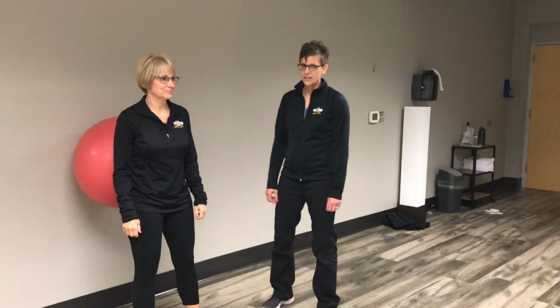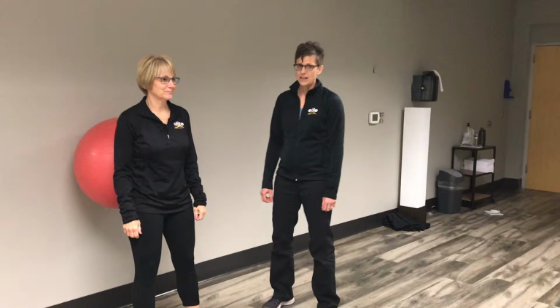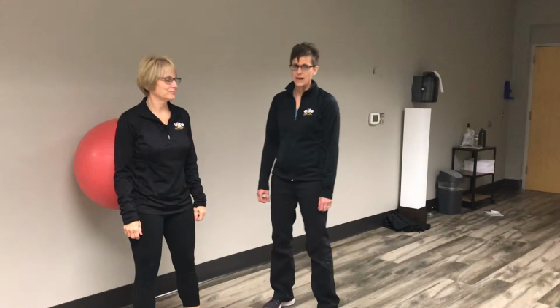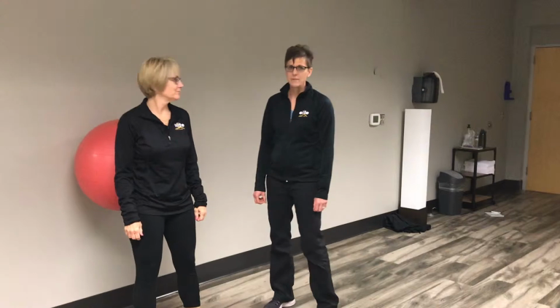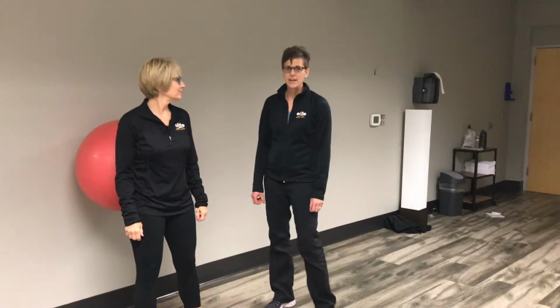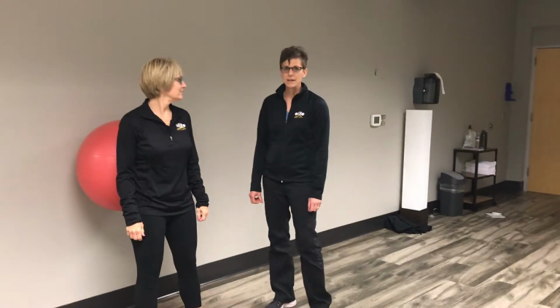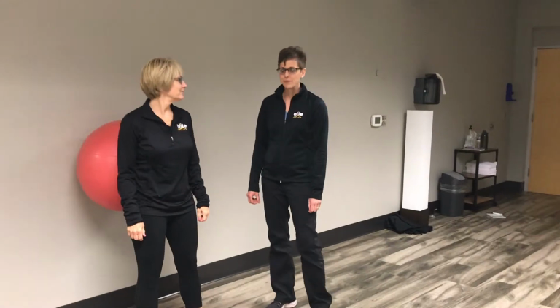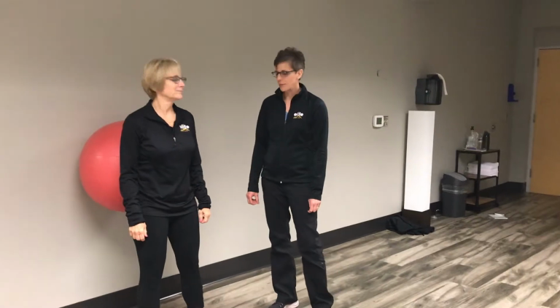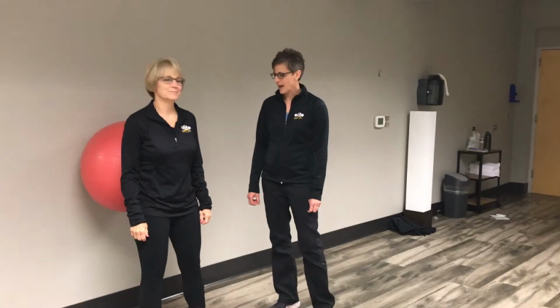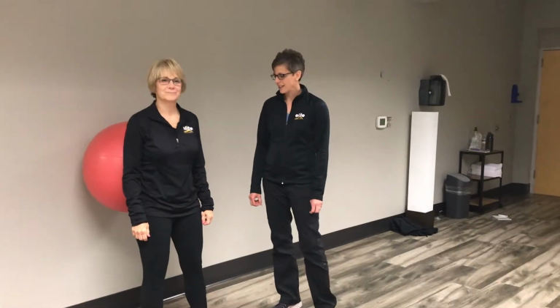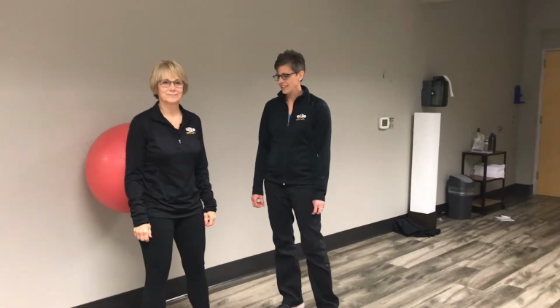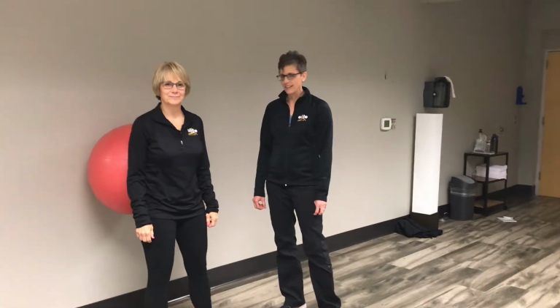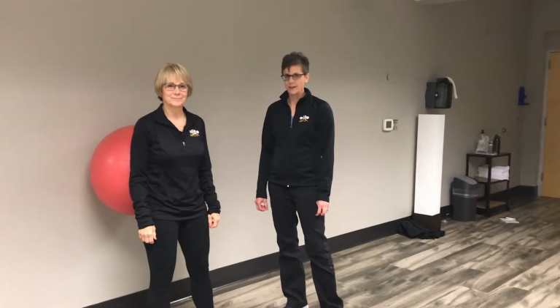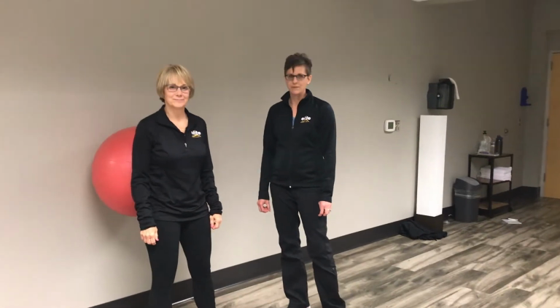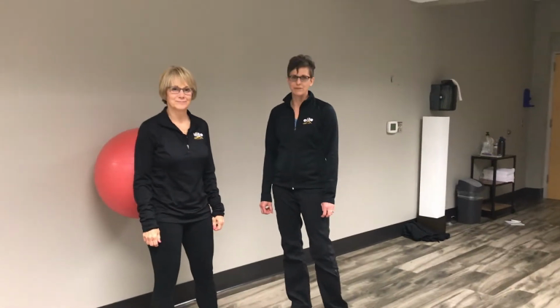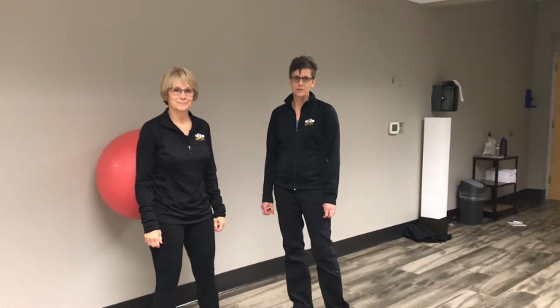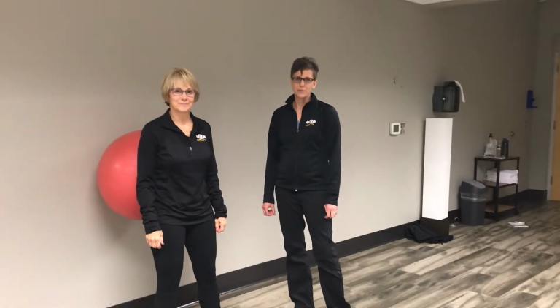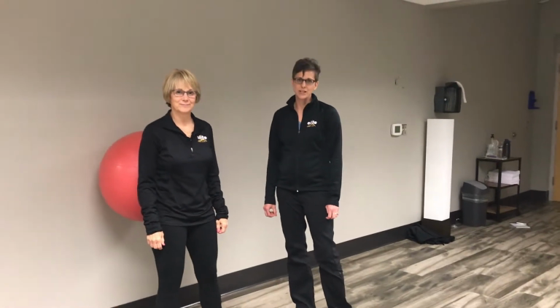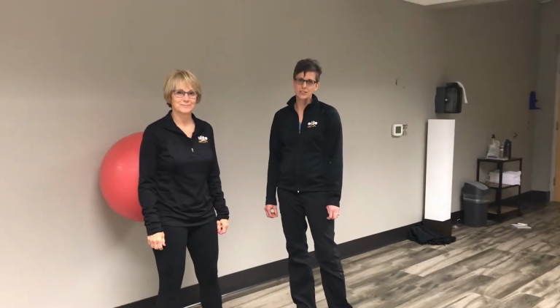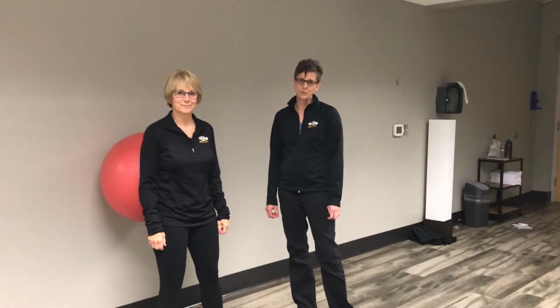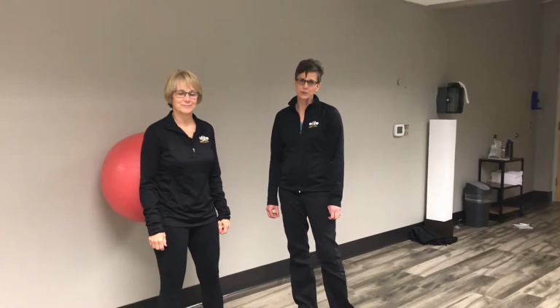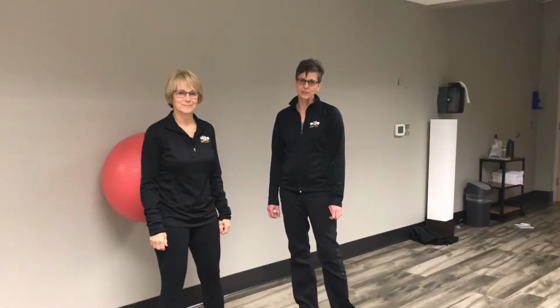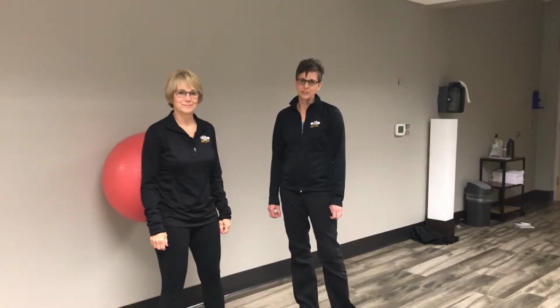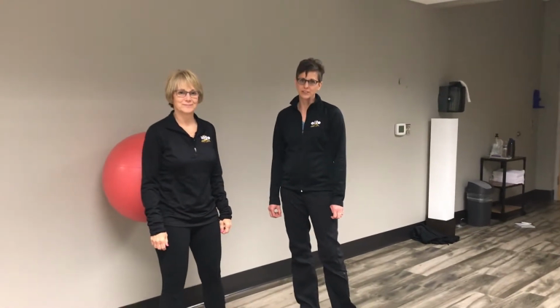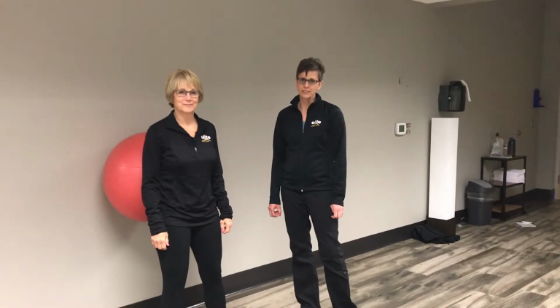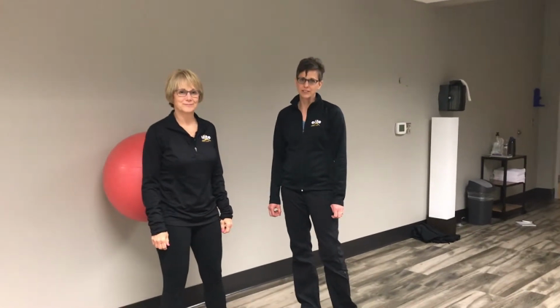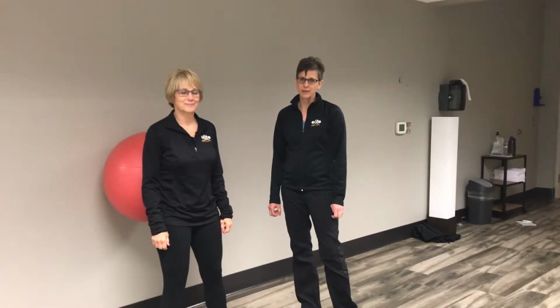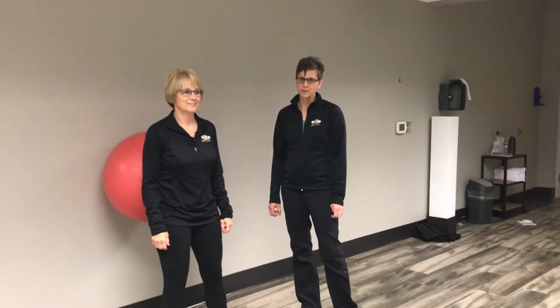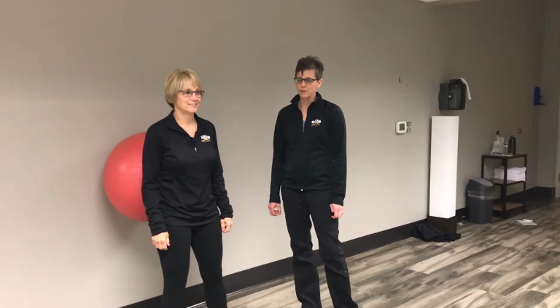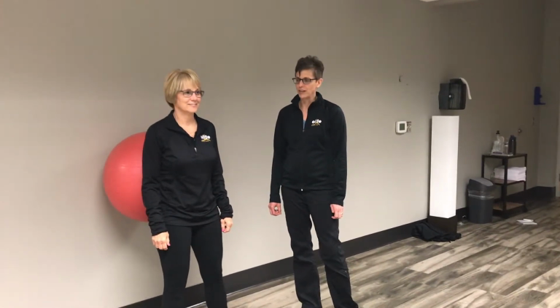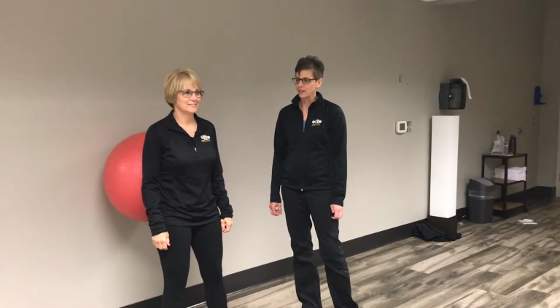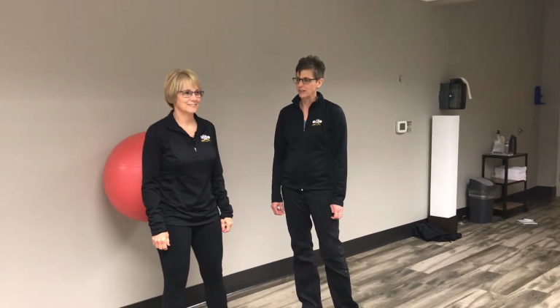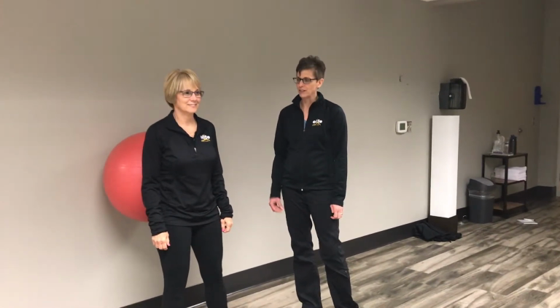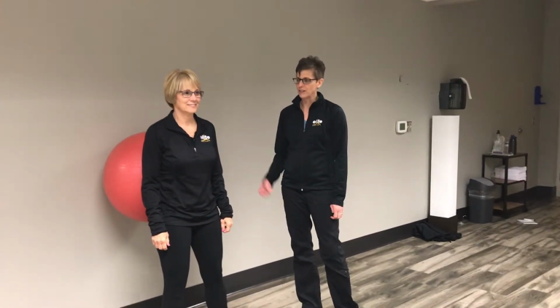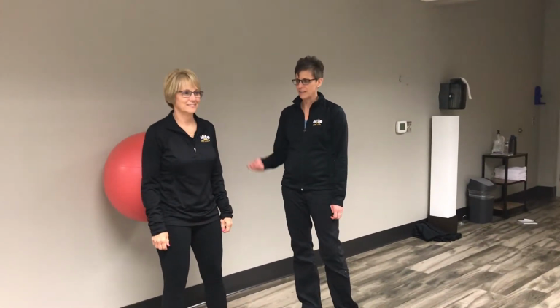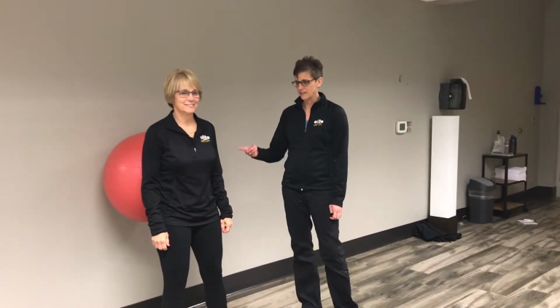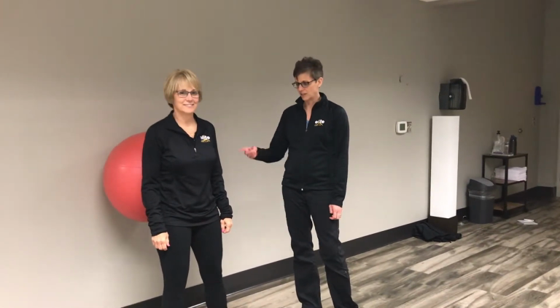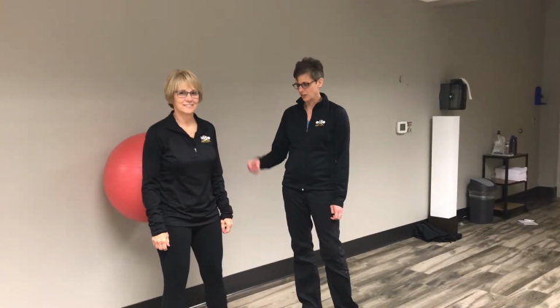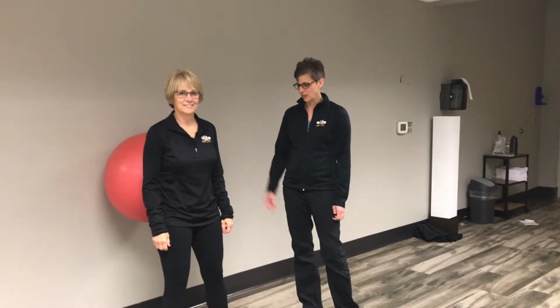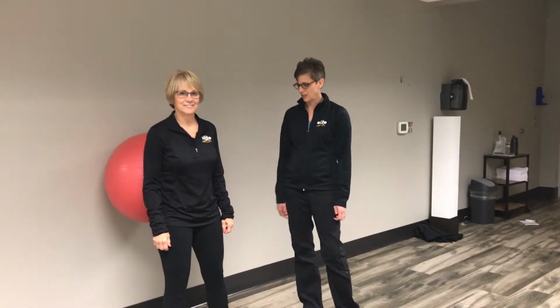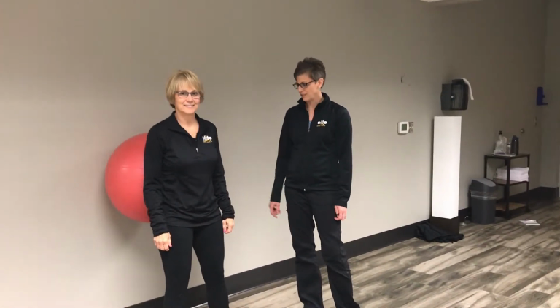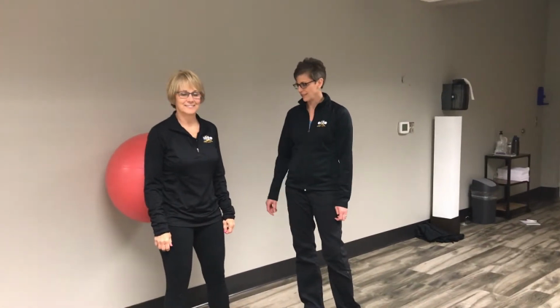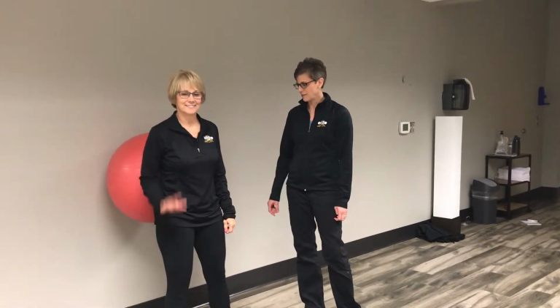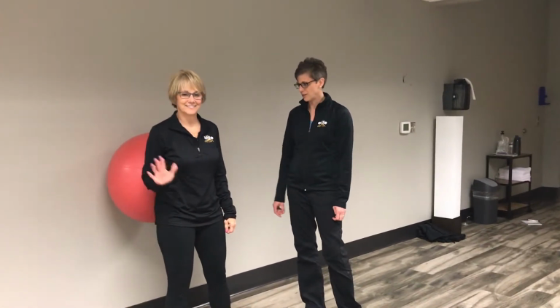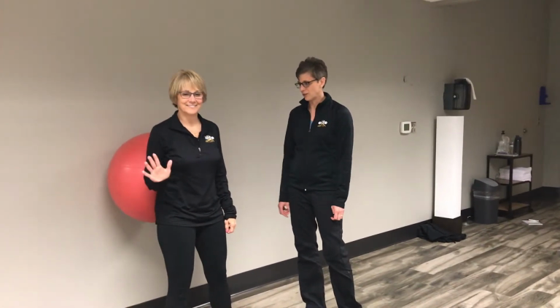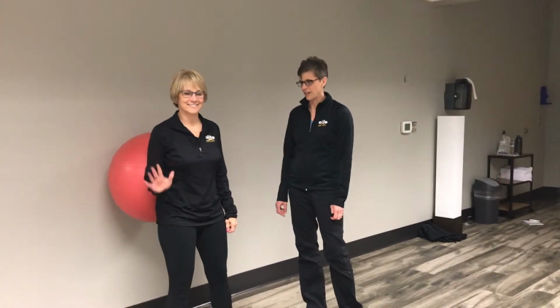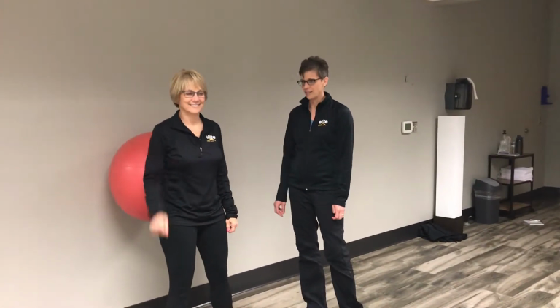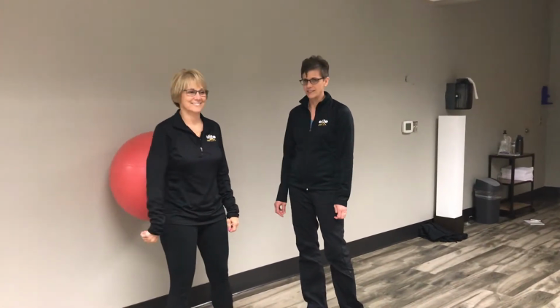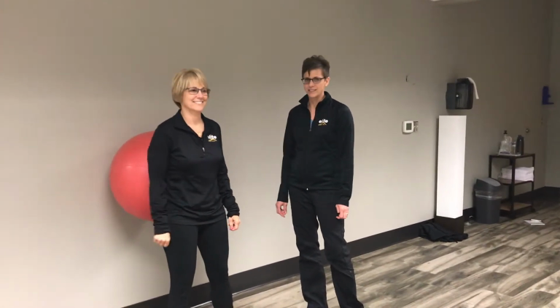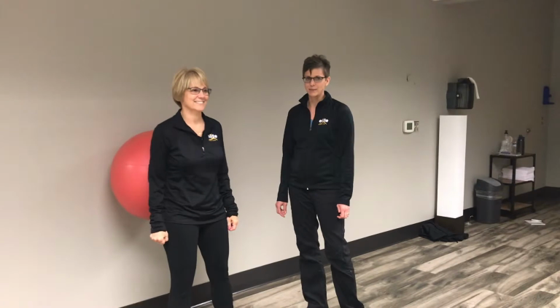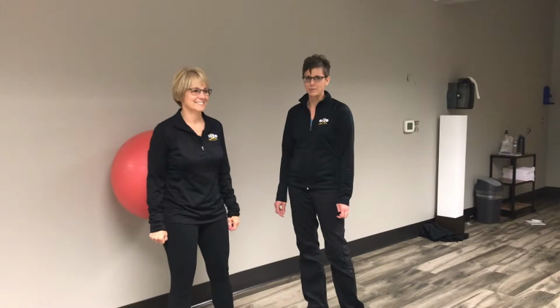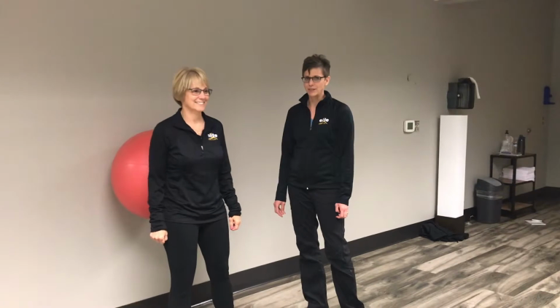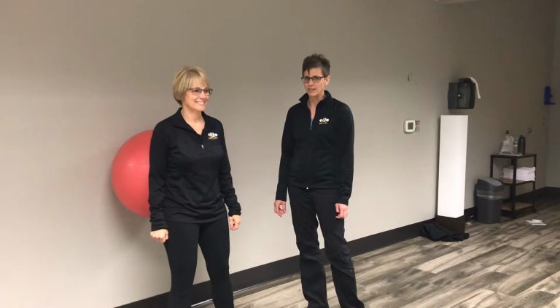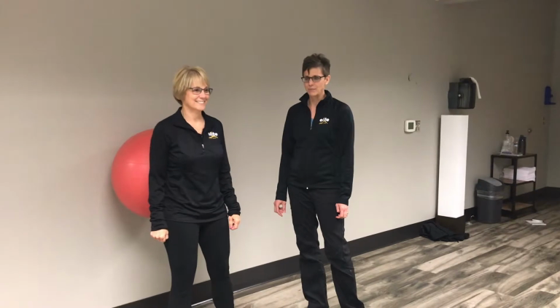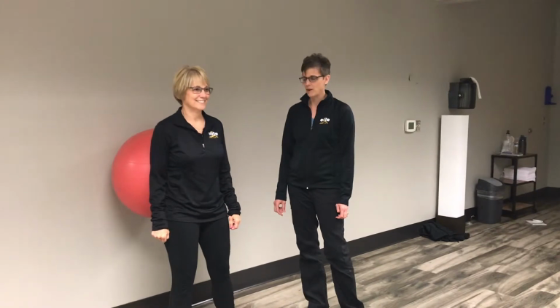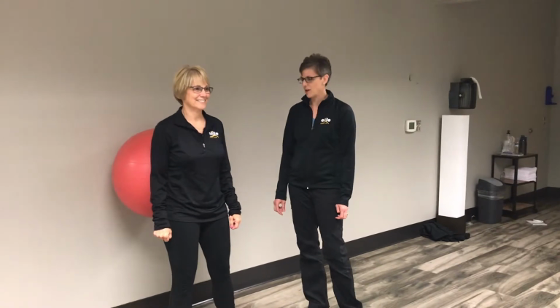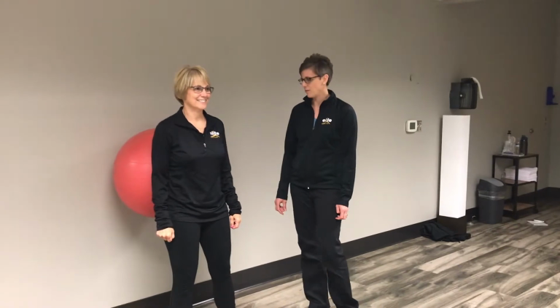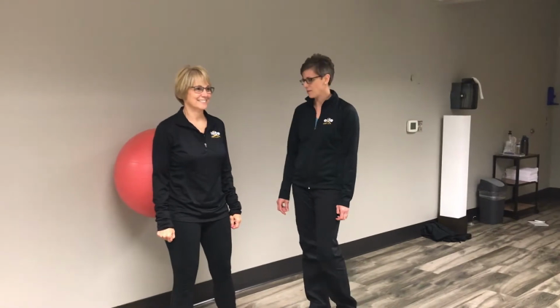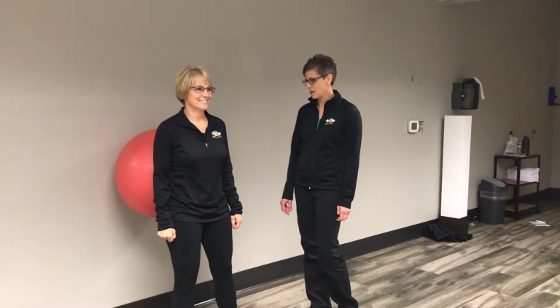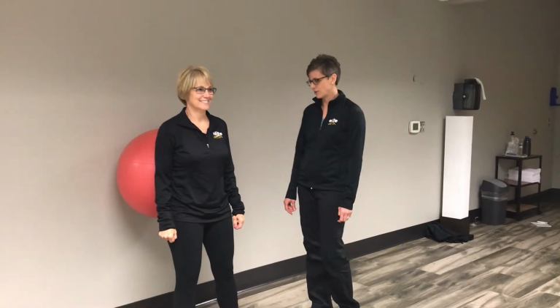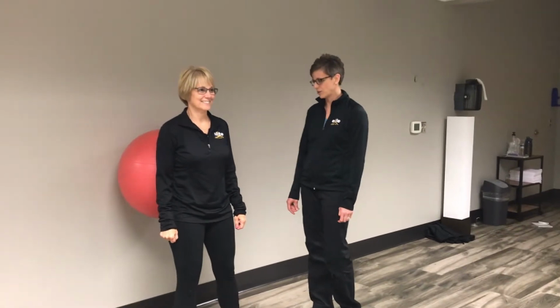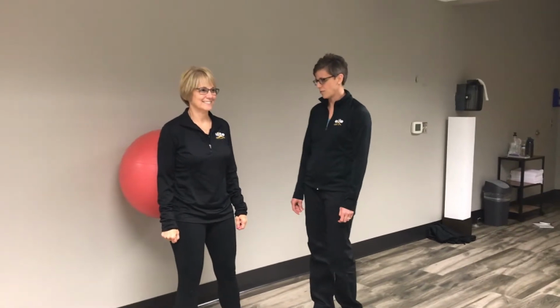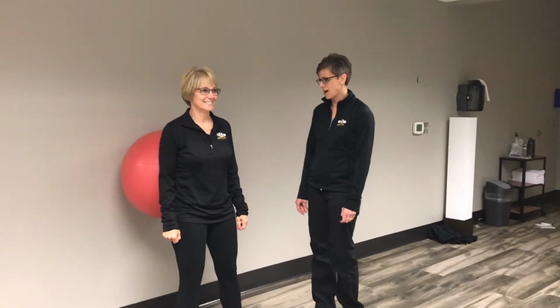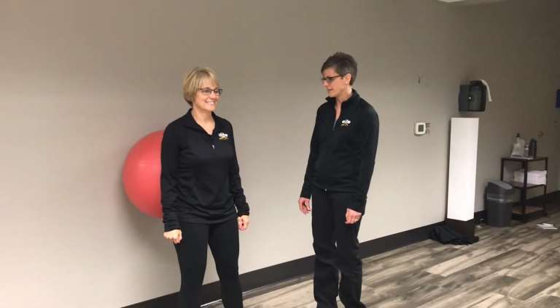Hi, my name is Polly. I'm from West Brookfield, and I'm a trainer here, and this is Jill demonstrating the stability ball wall squat.